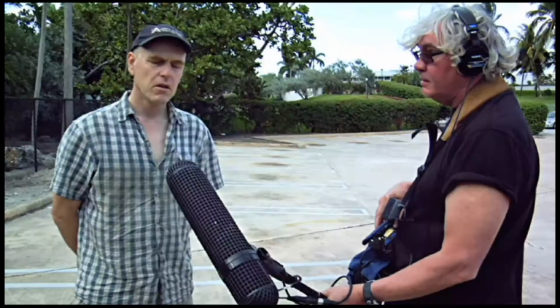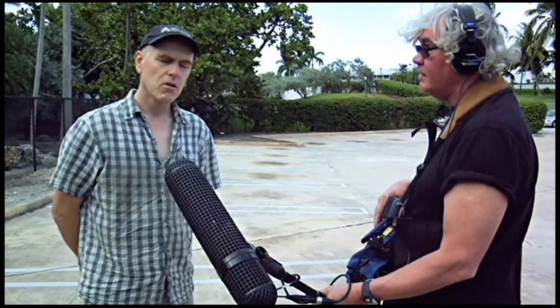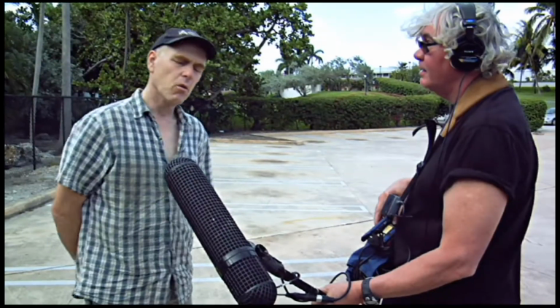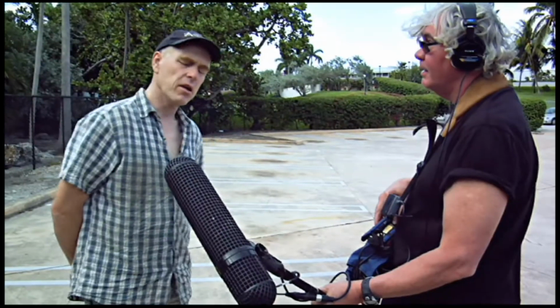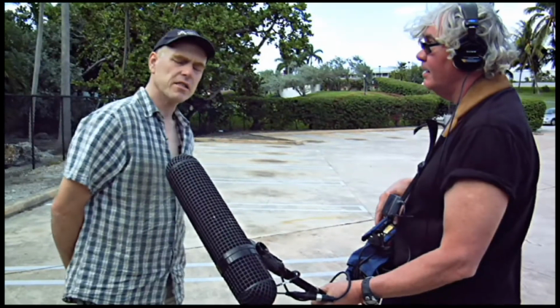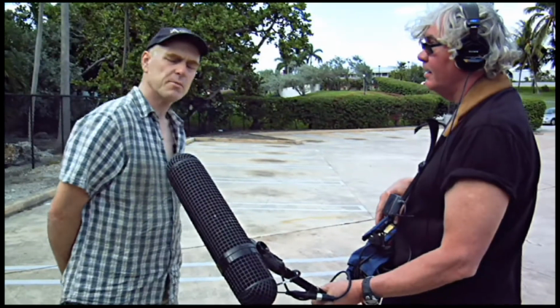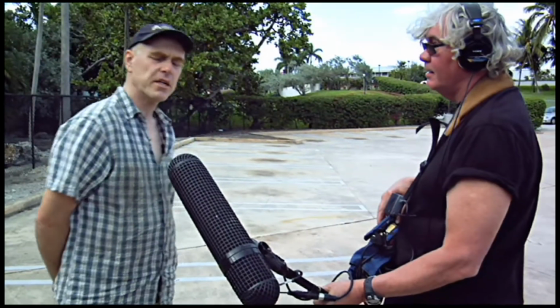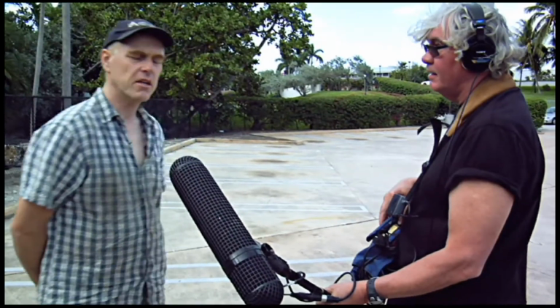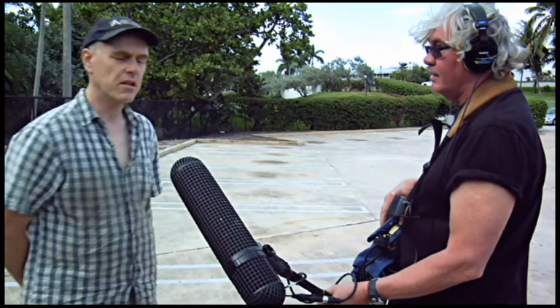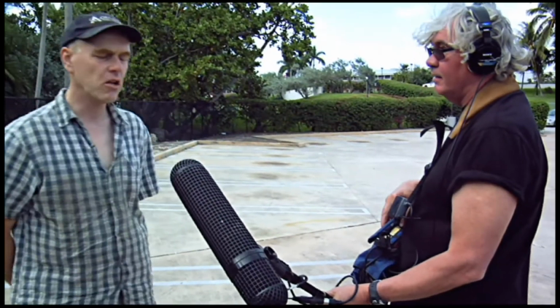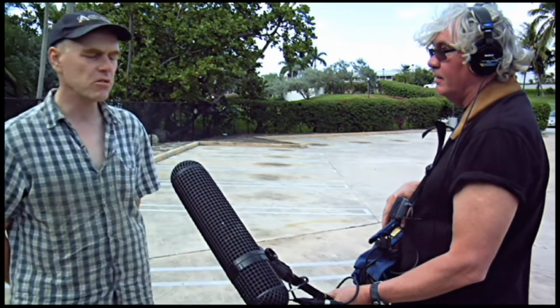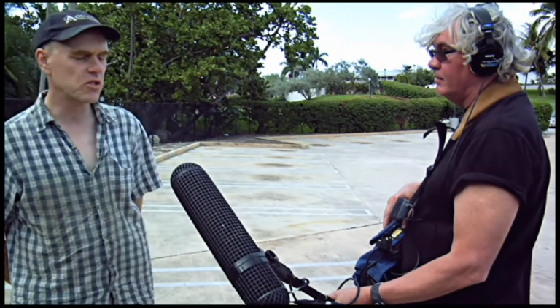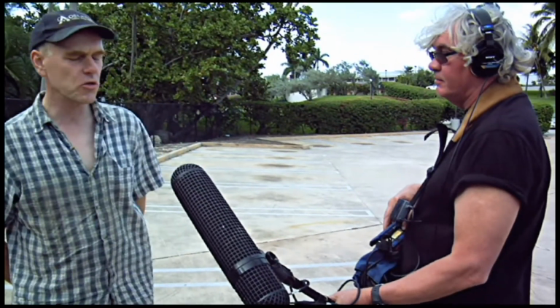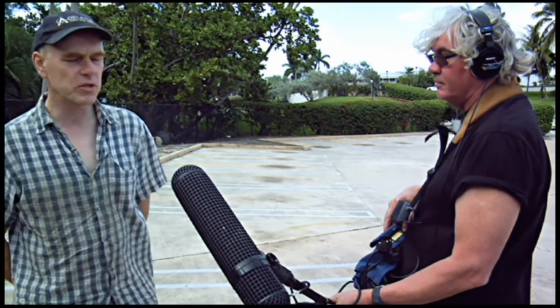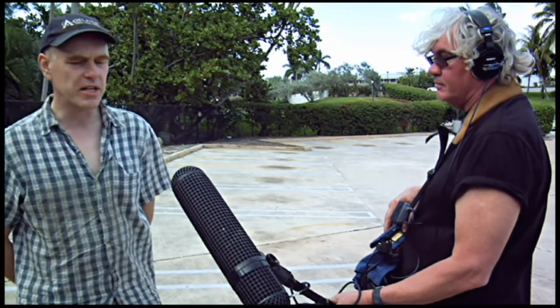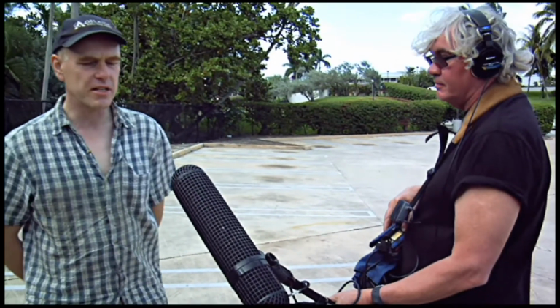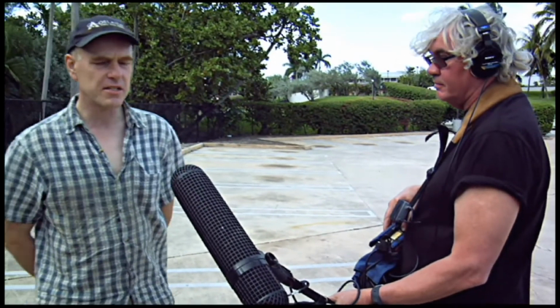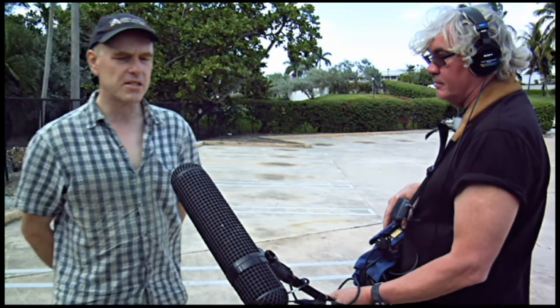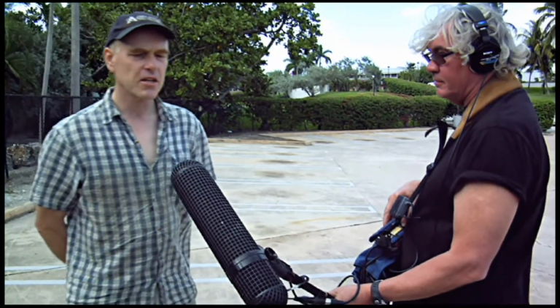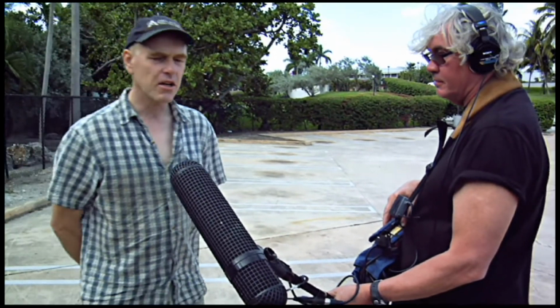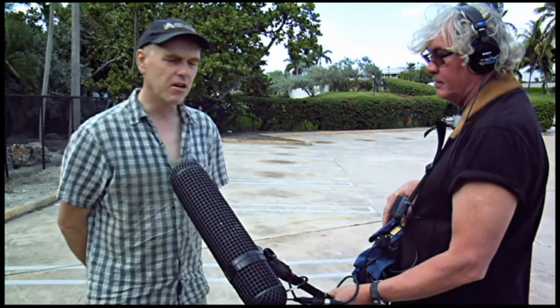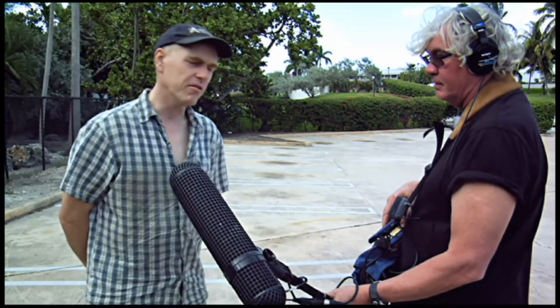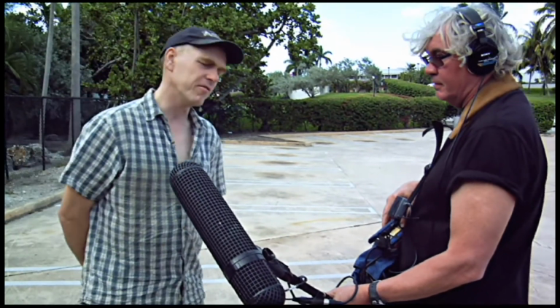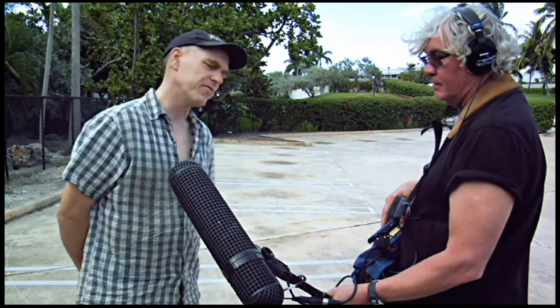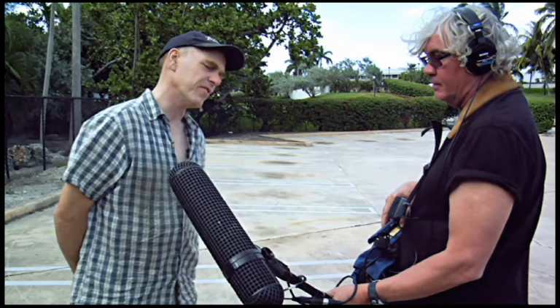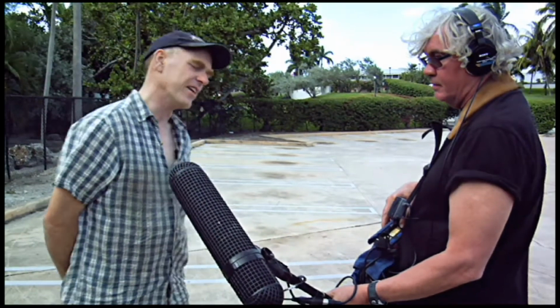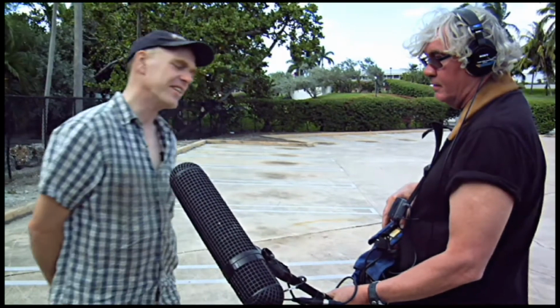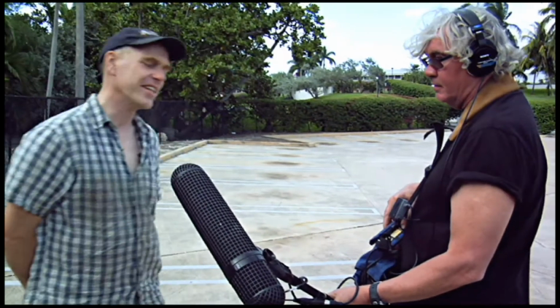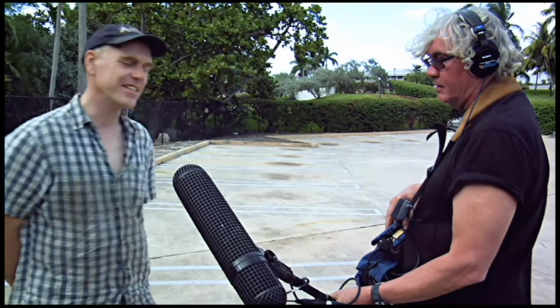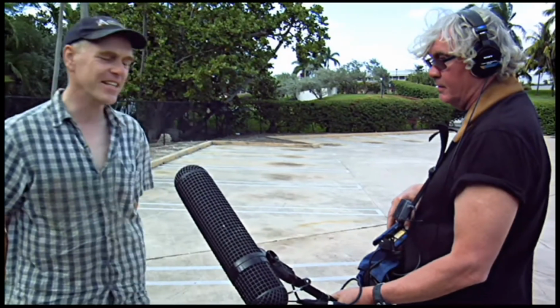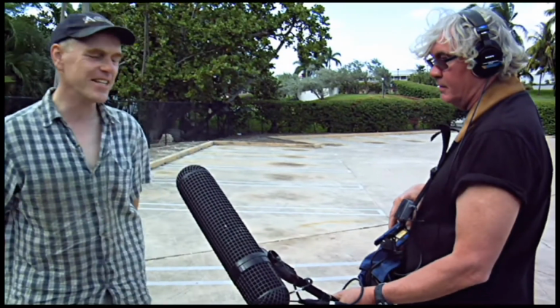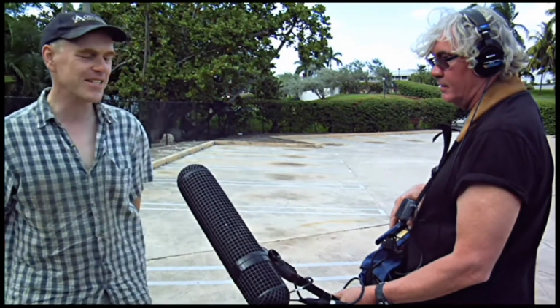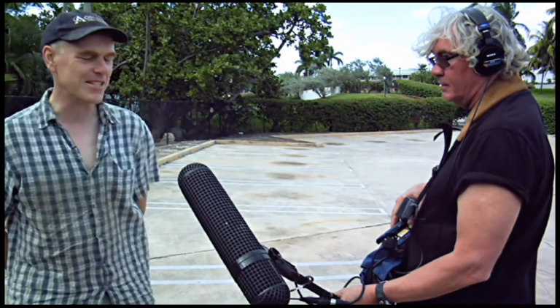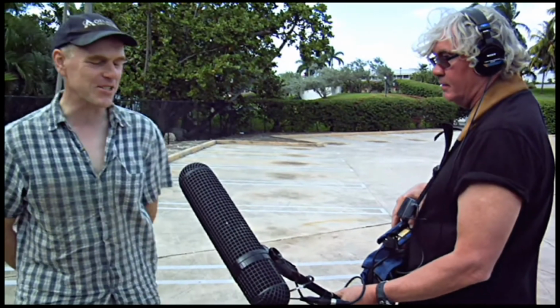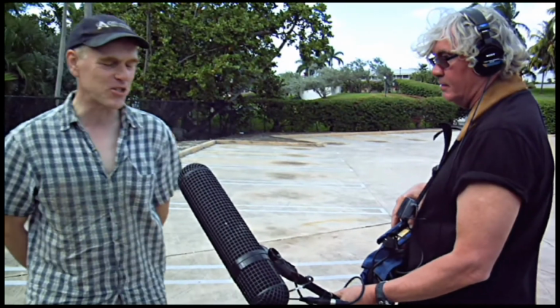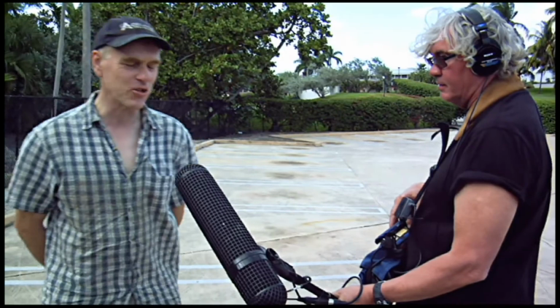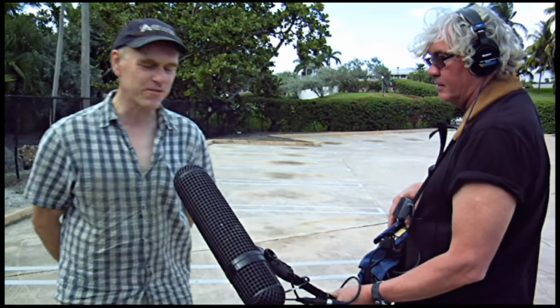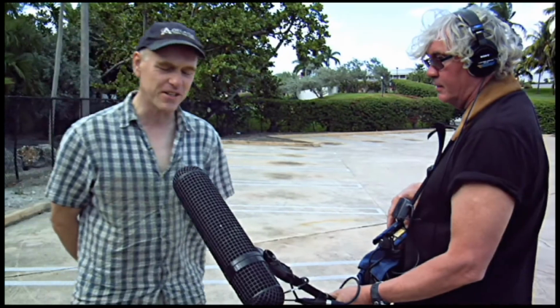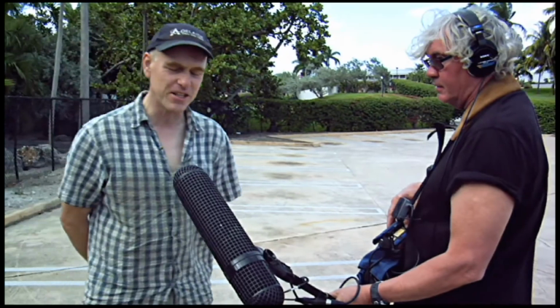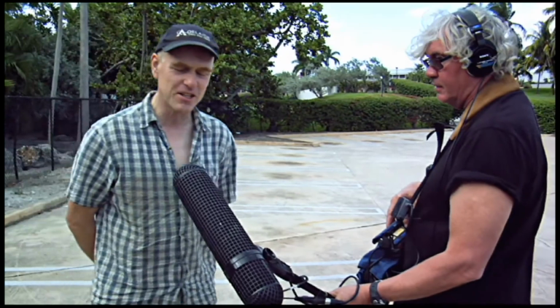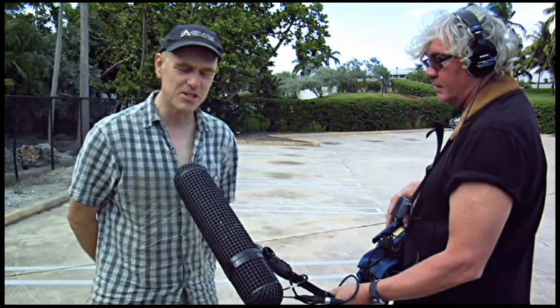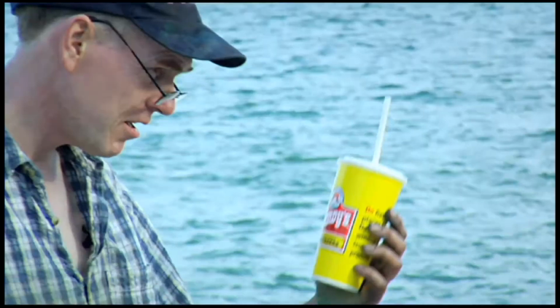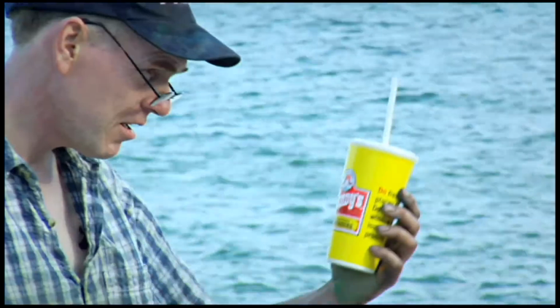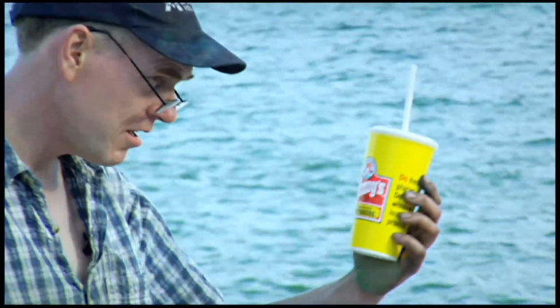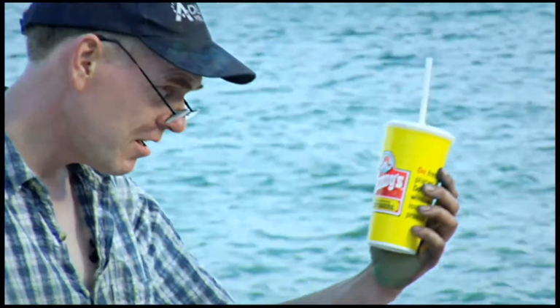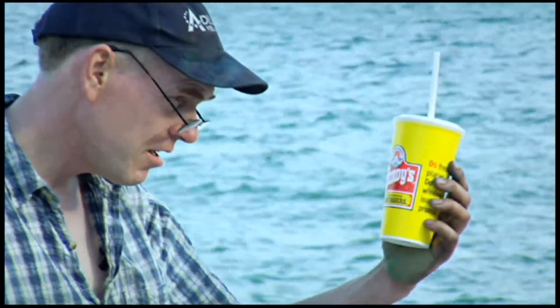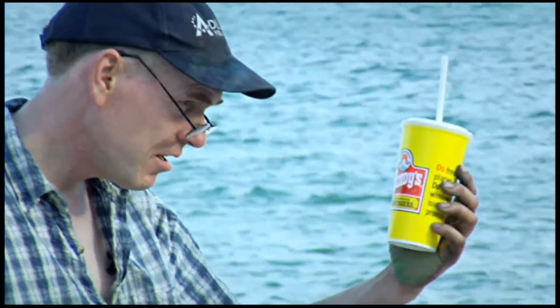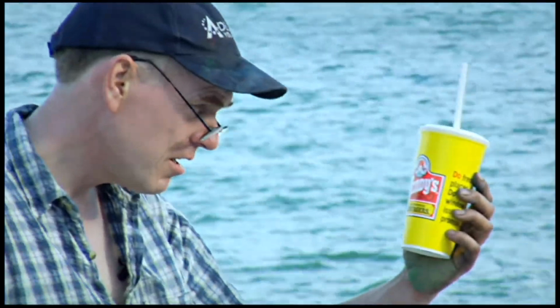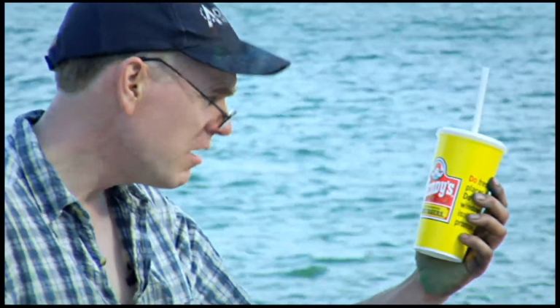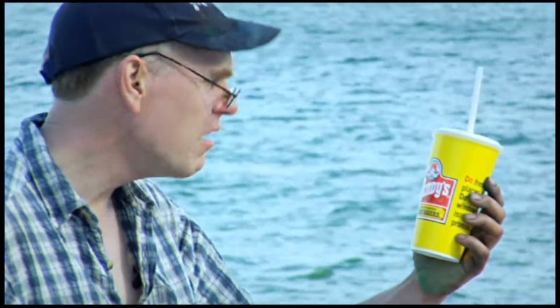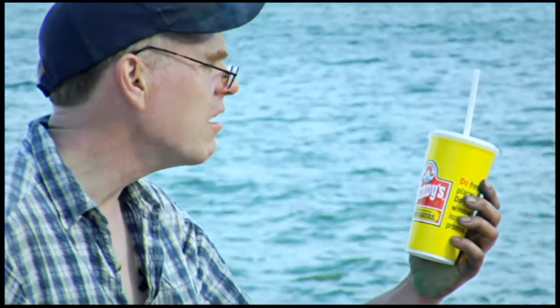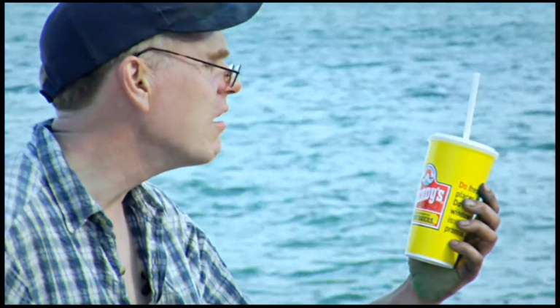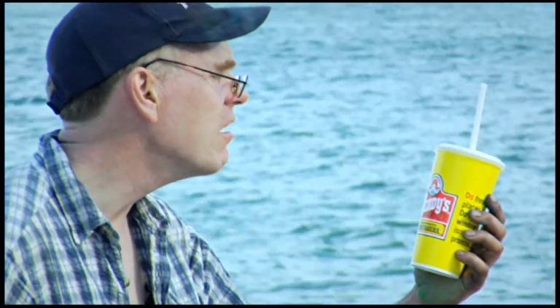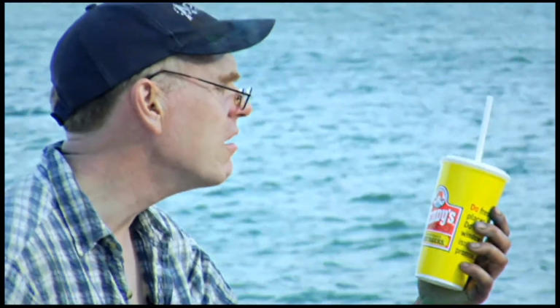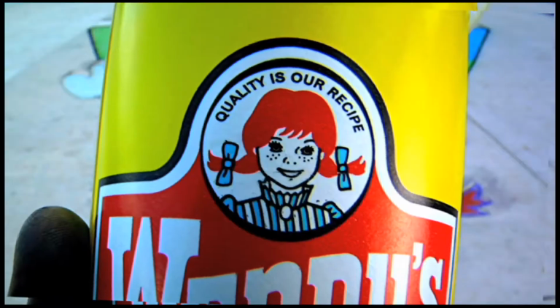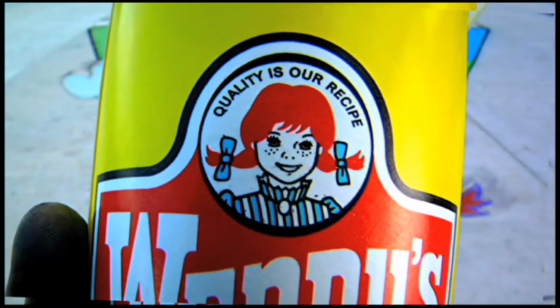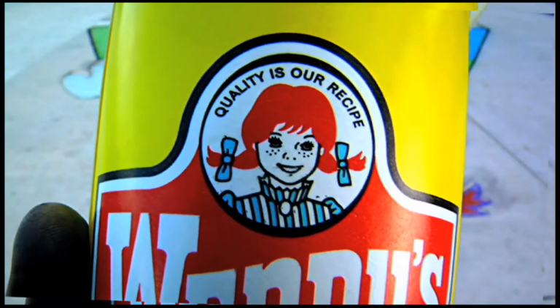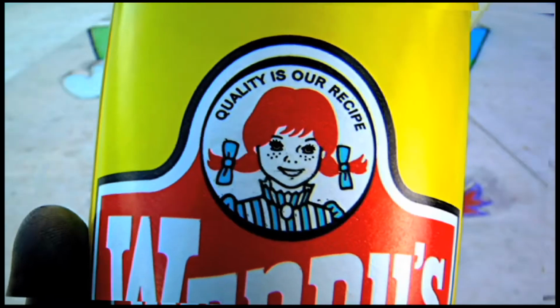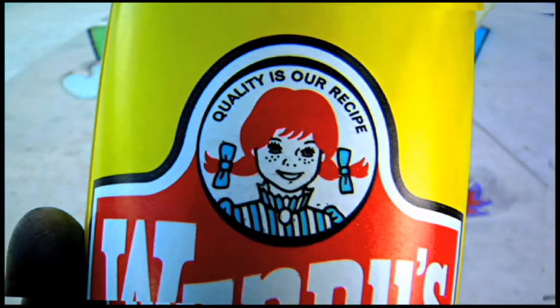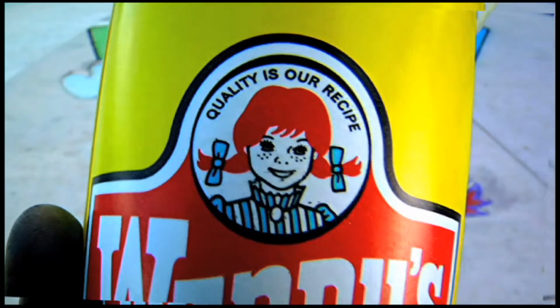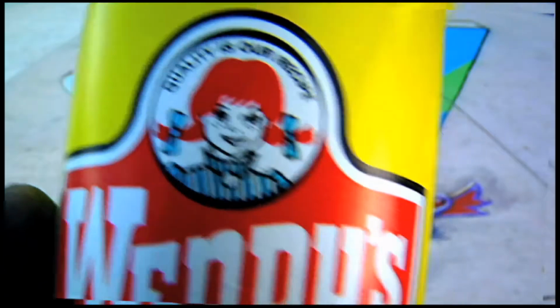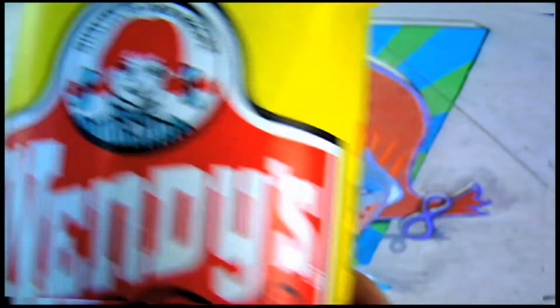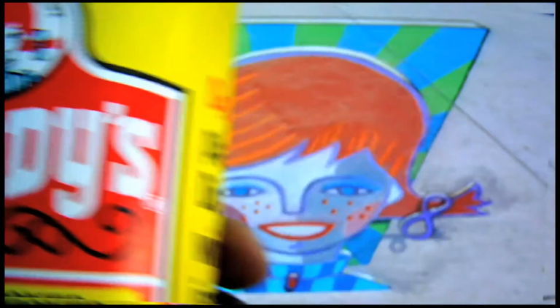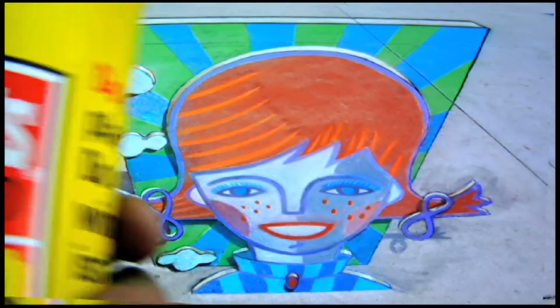Well, it's been a long two days of aching knees and sore fingers, but this is my Wendy. Cheers.